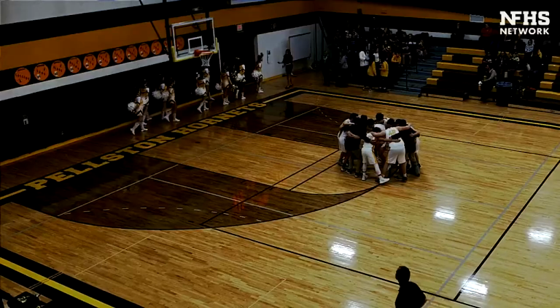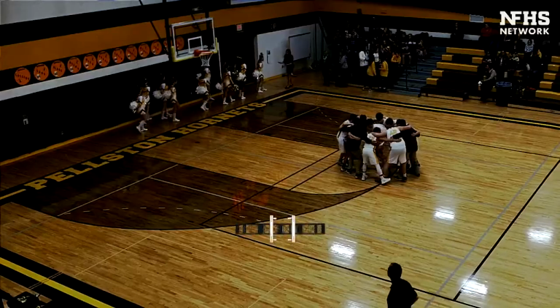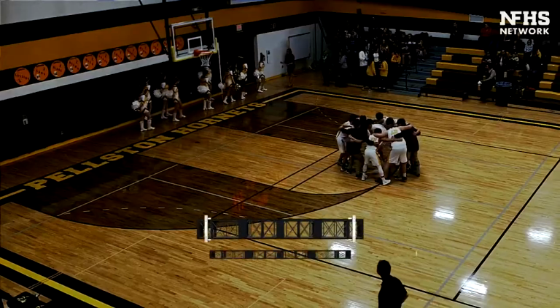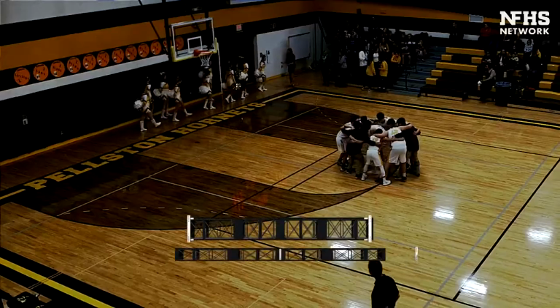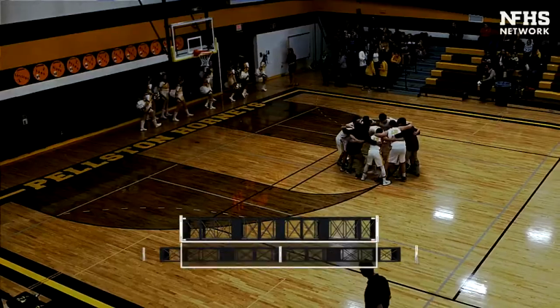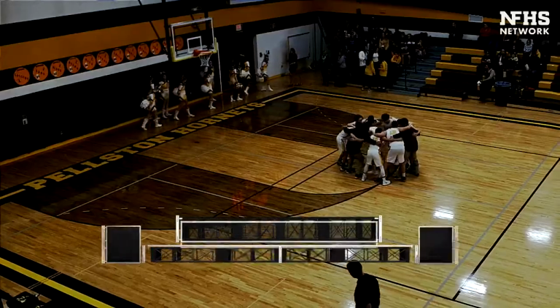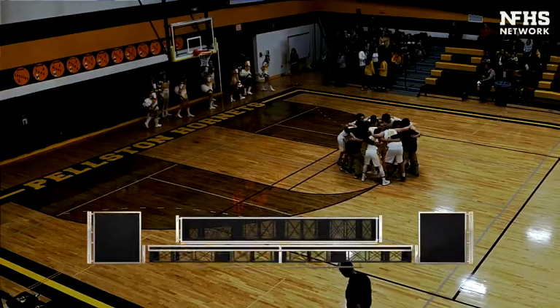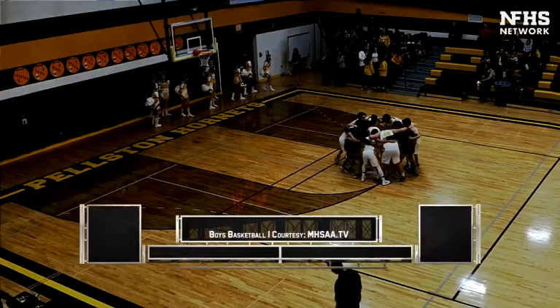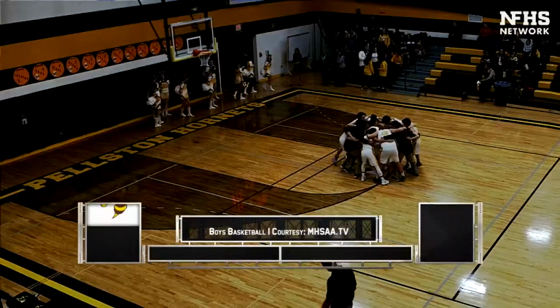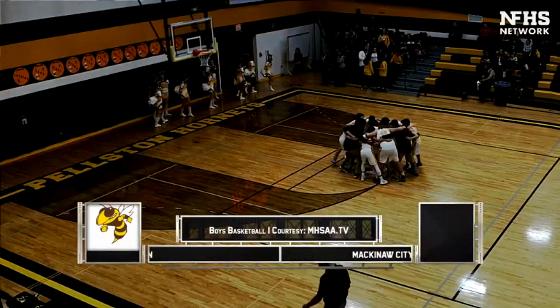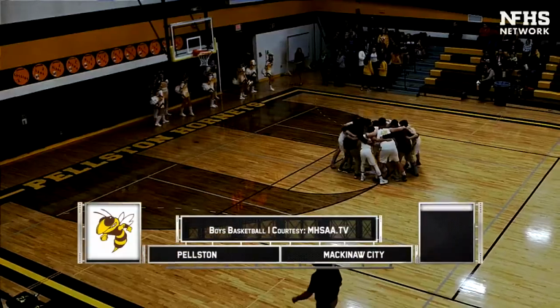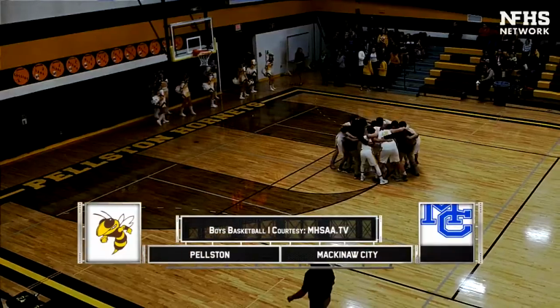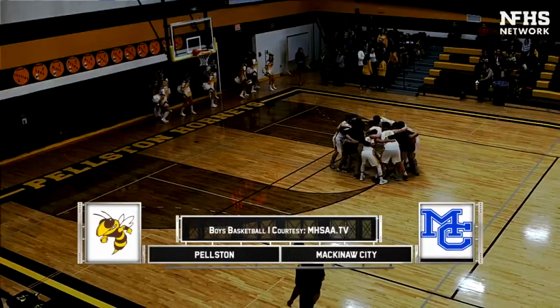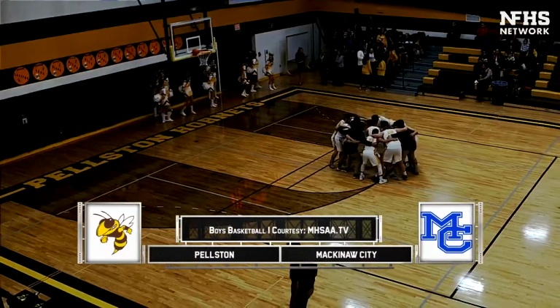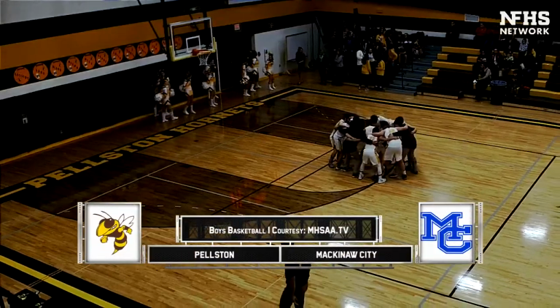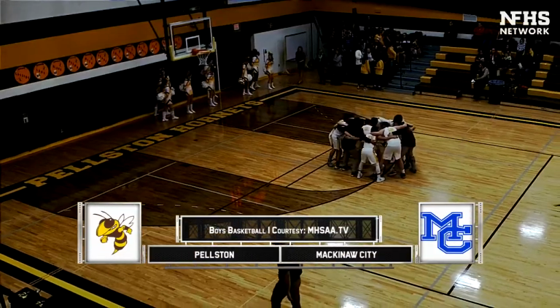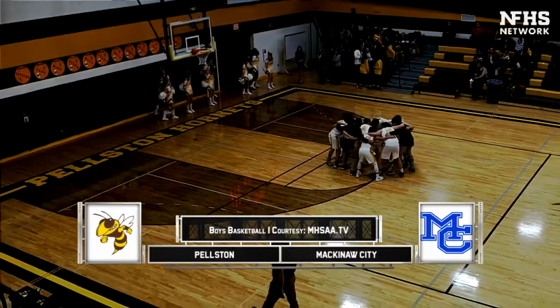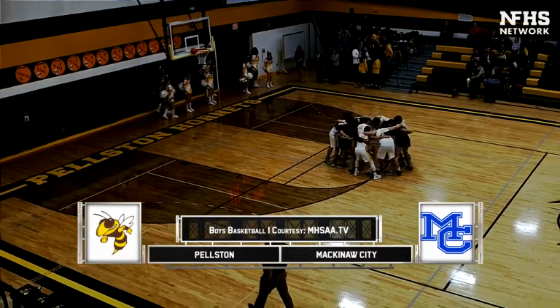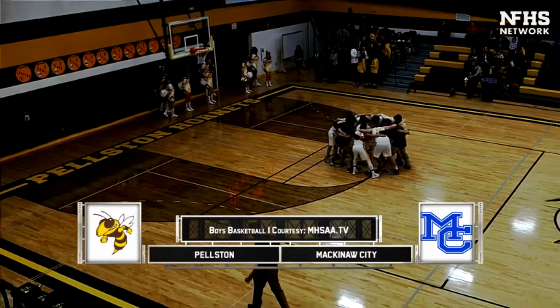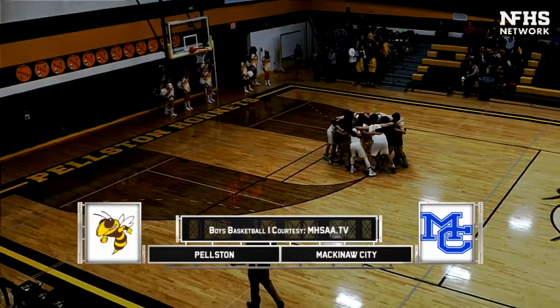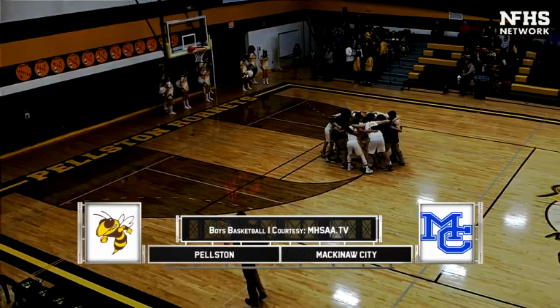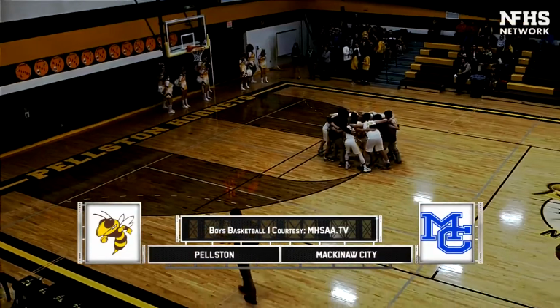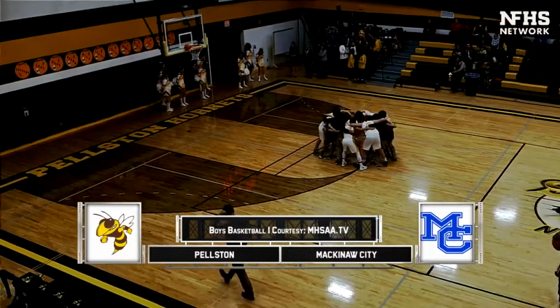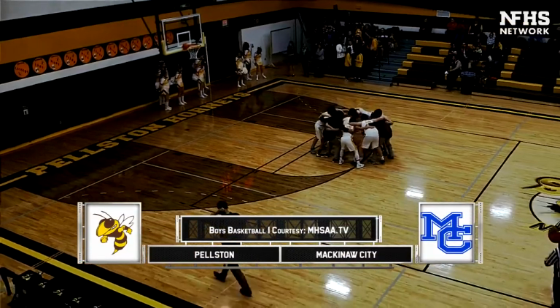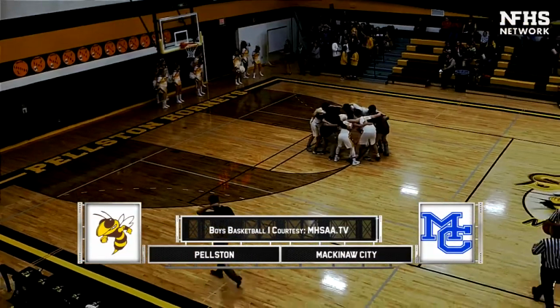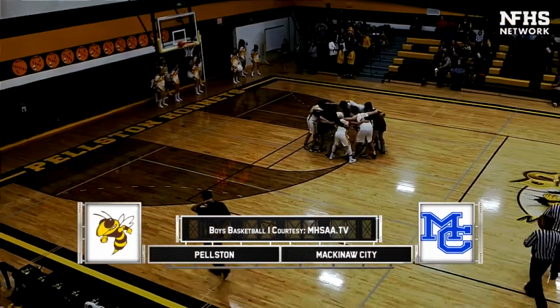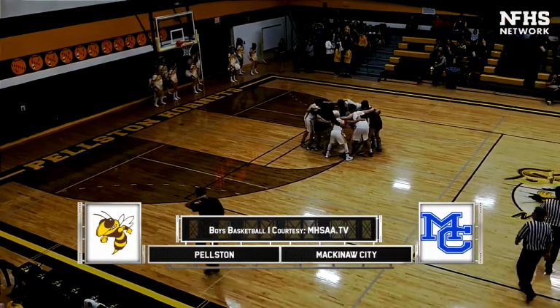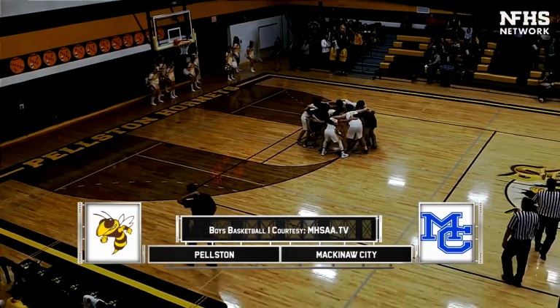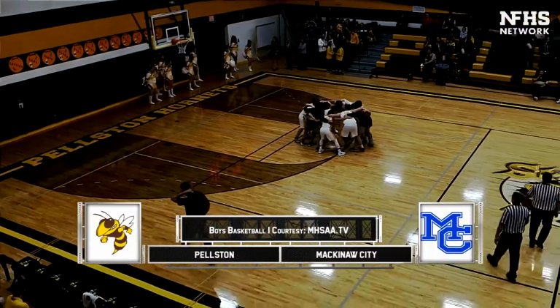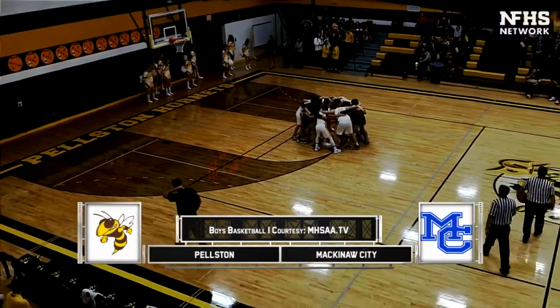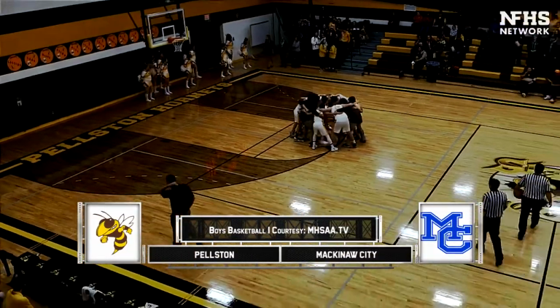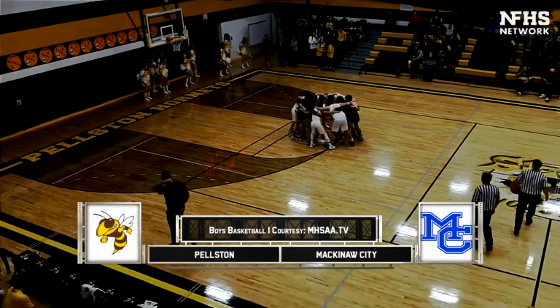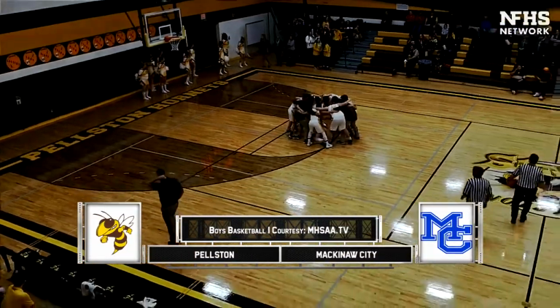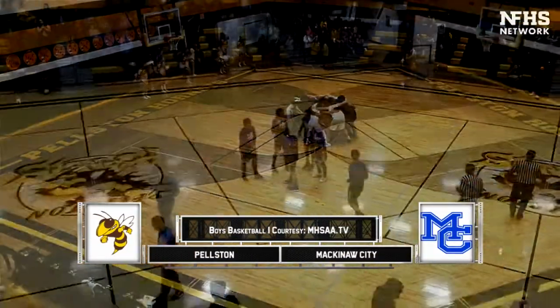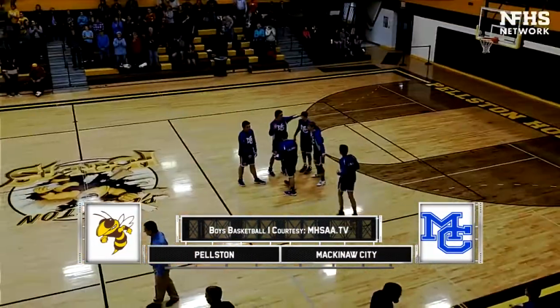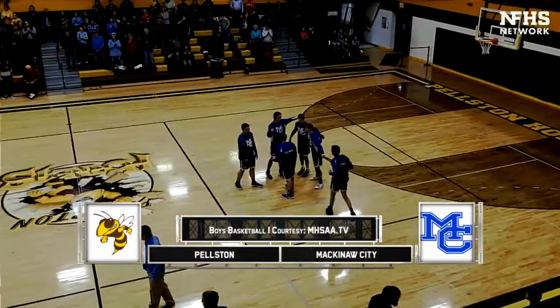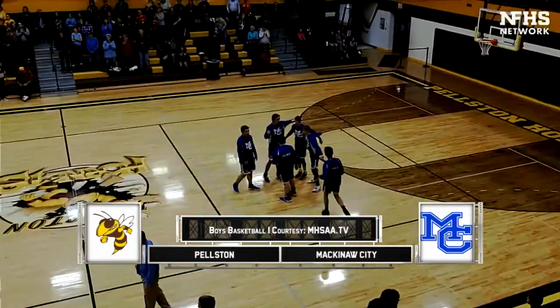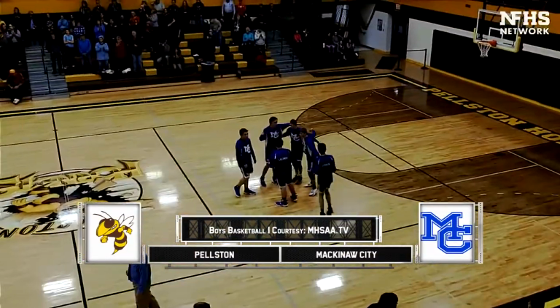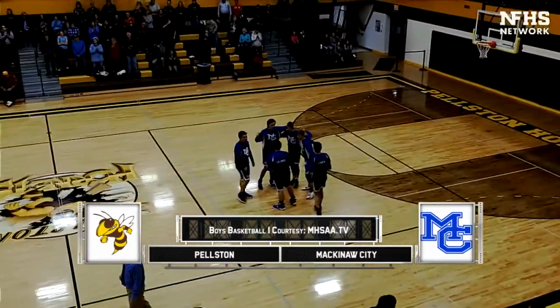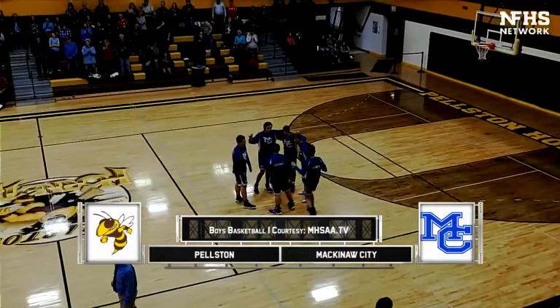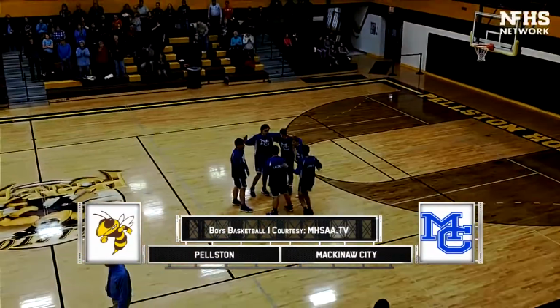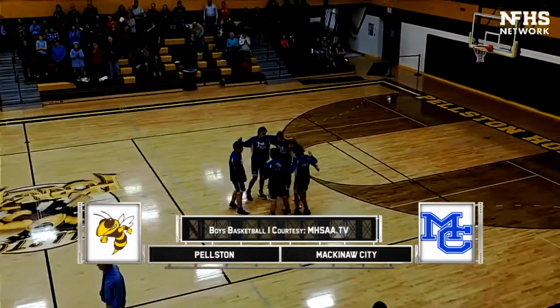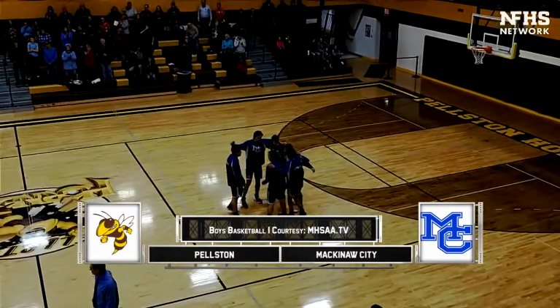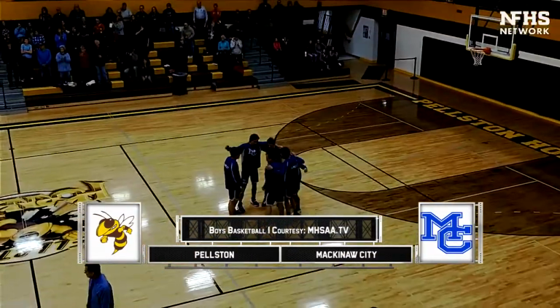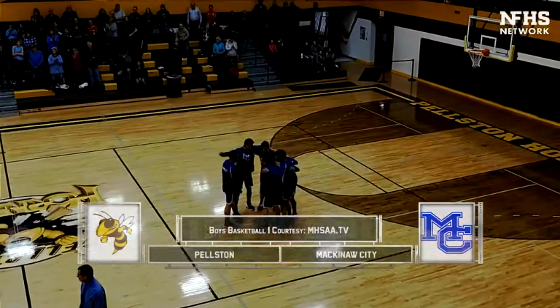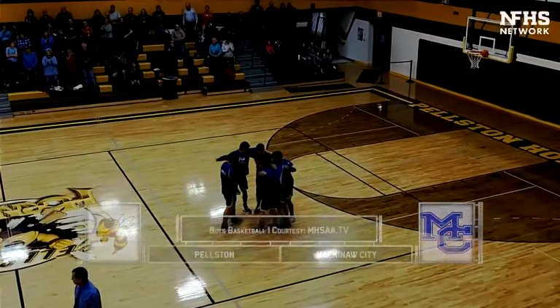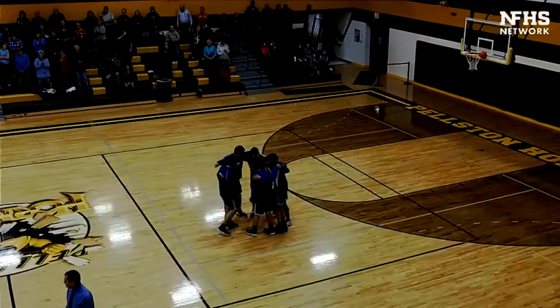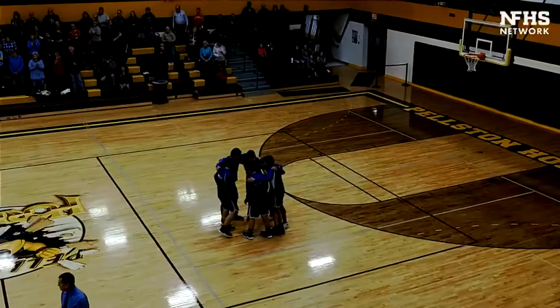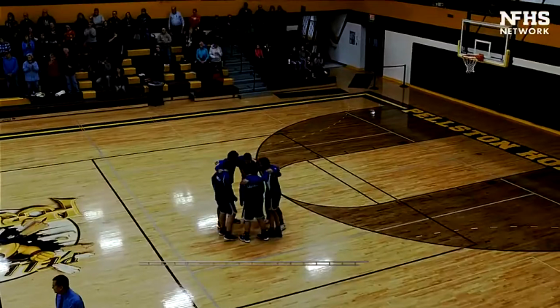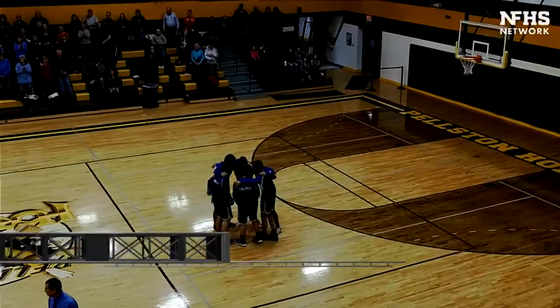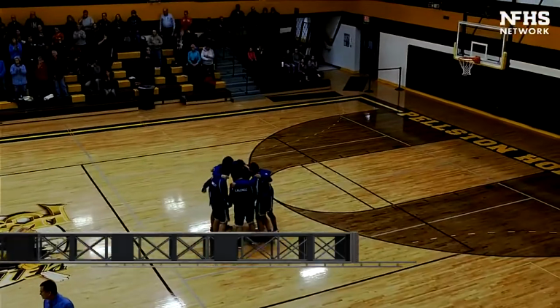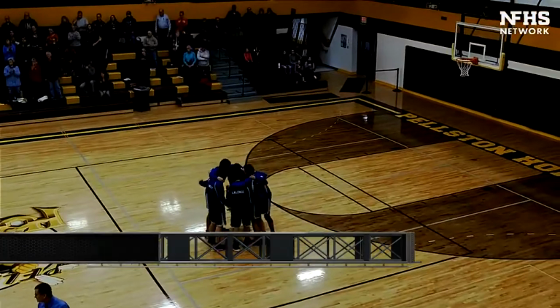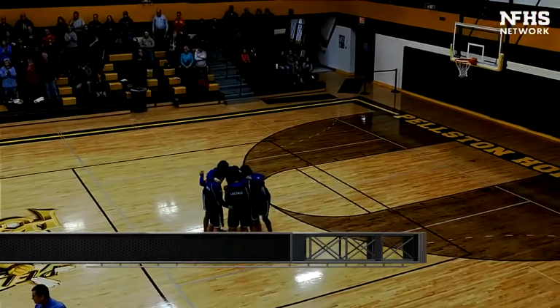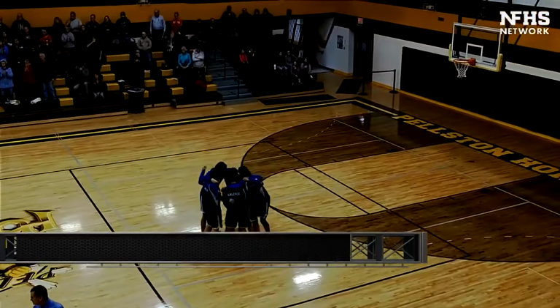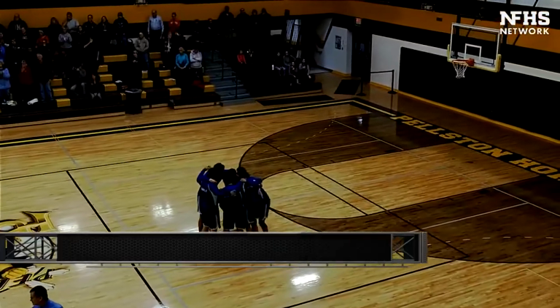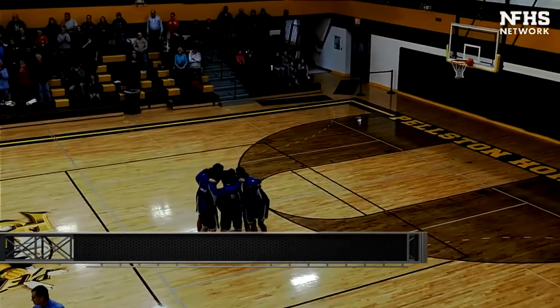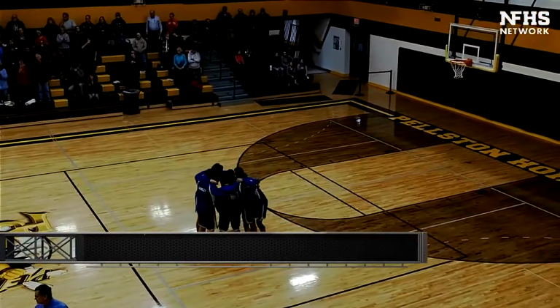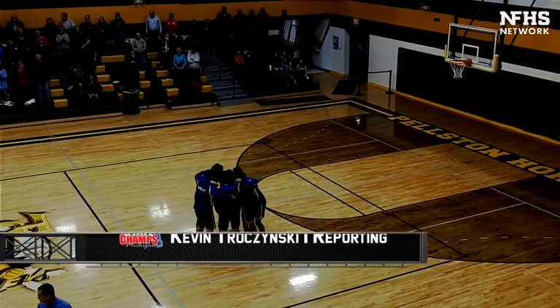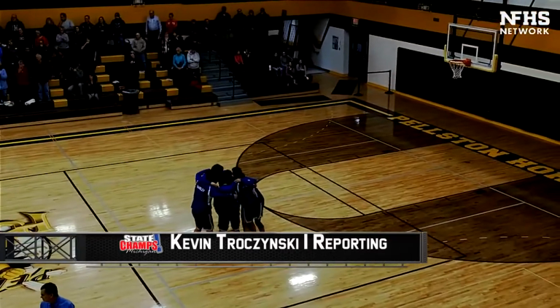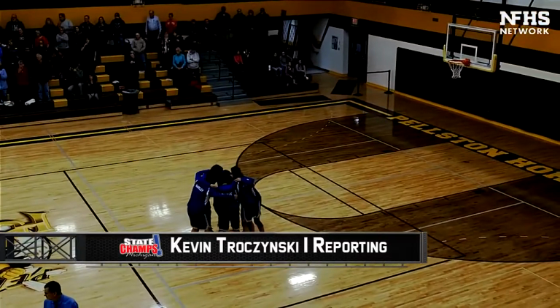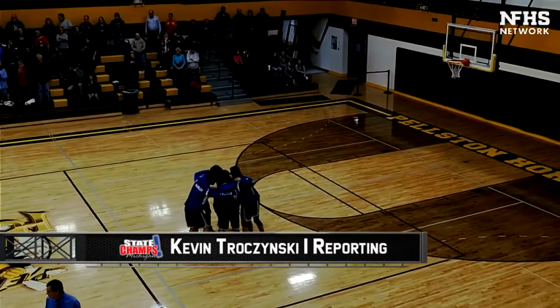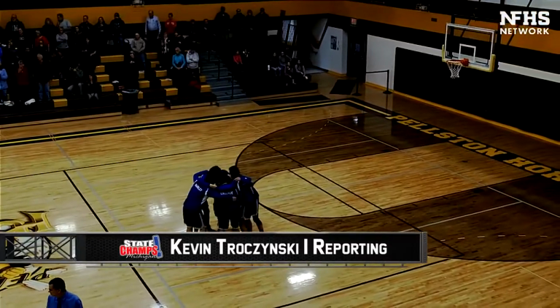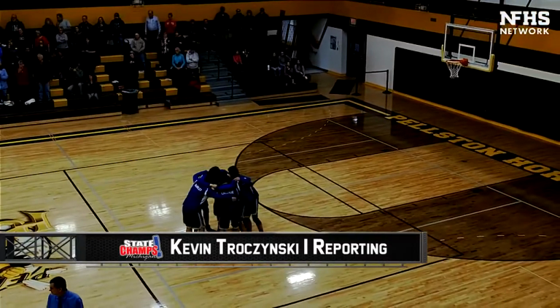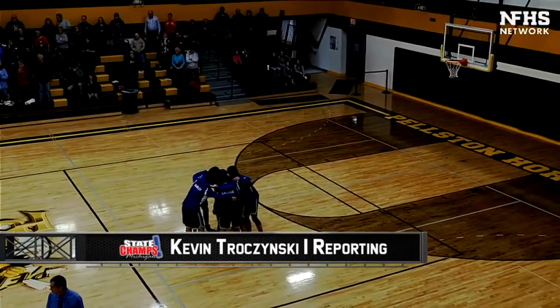I'm Kevin Shrozinski, and let's head up north as the Pelsen Hornets hosted the Mackinac City Comets in a season-opening matchup.